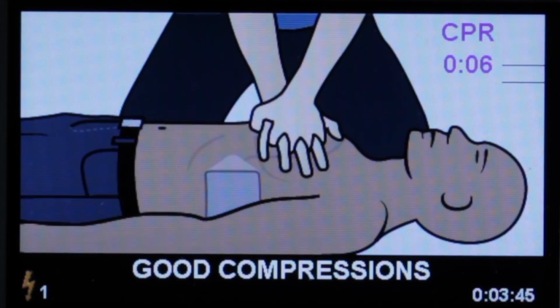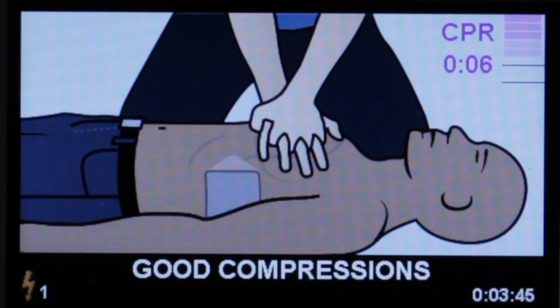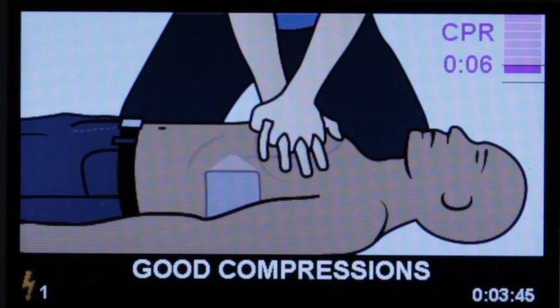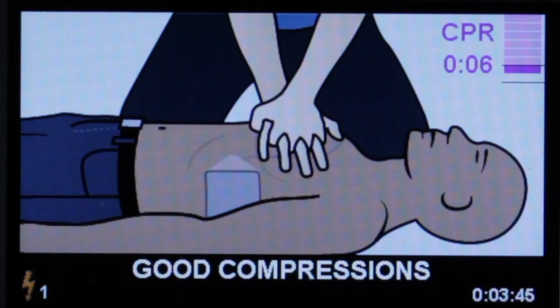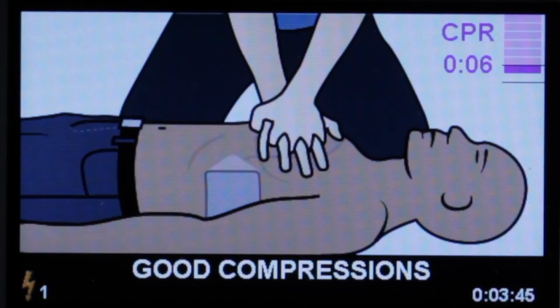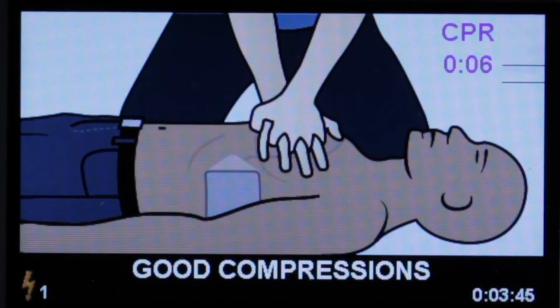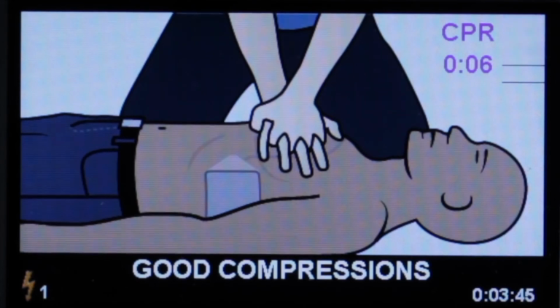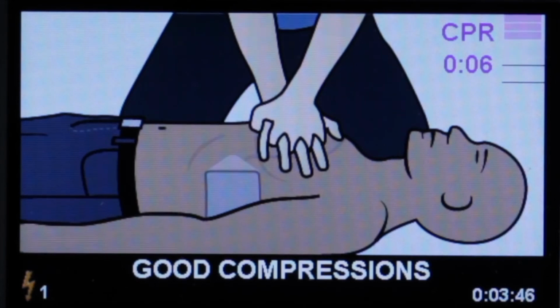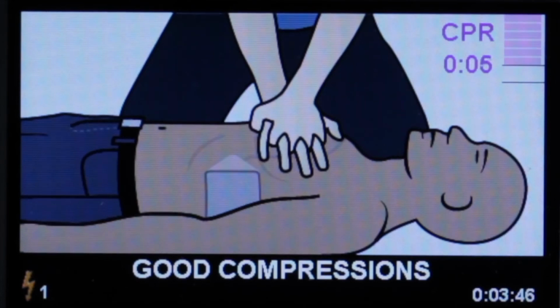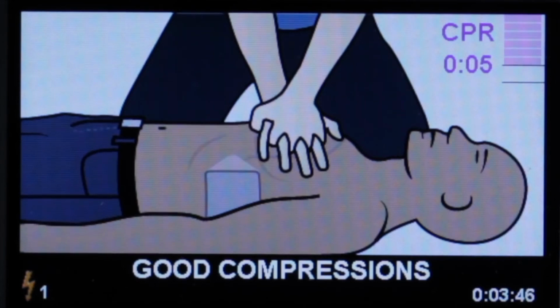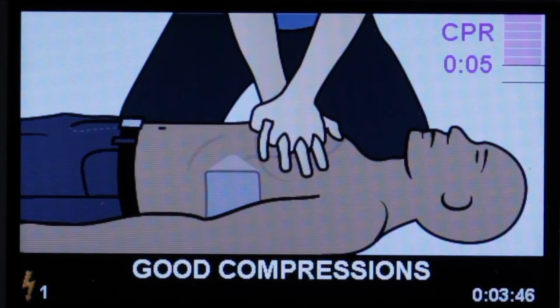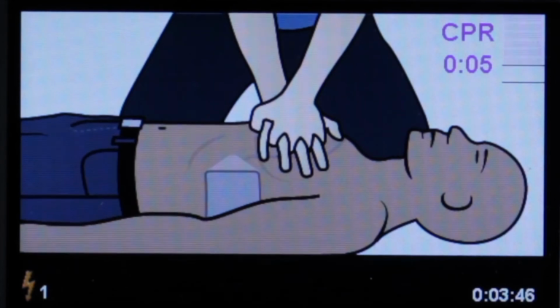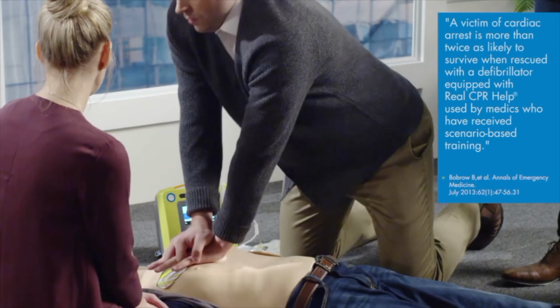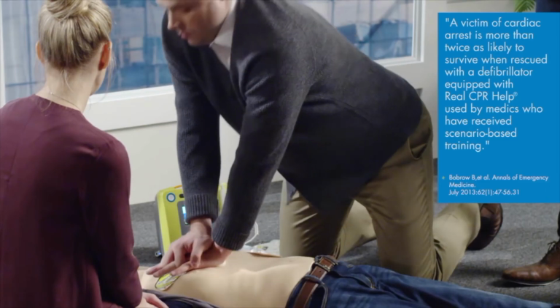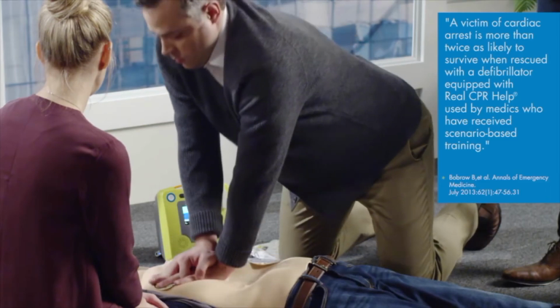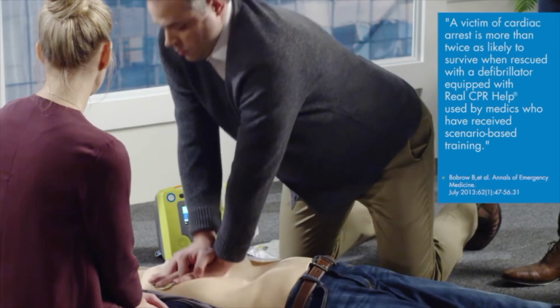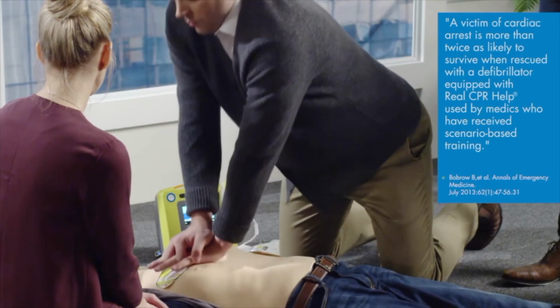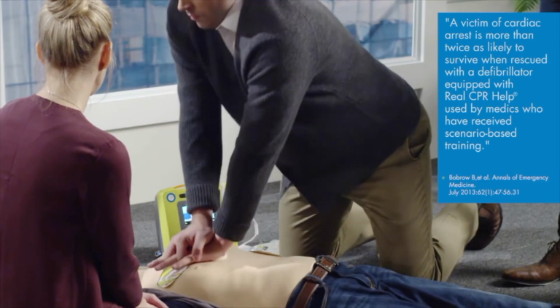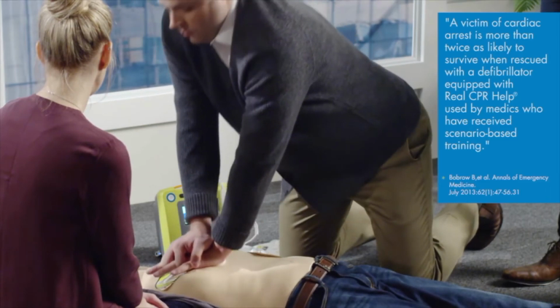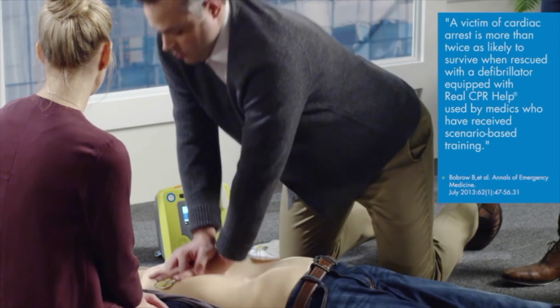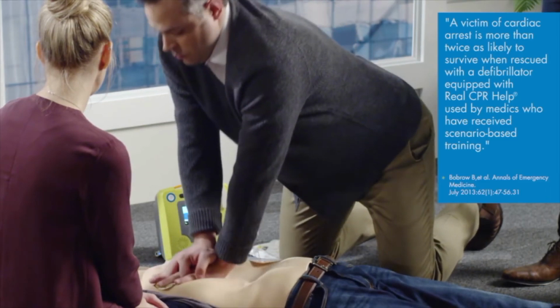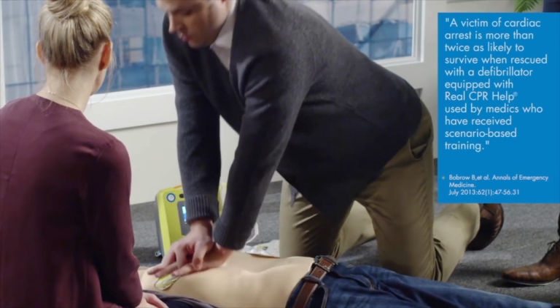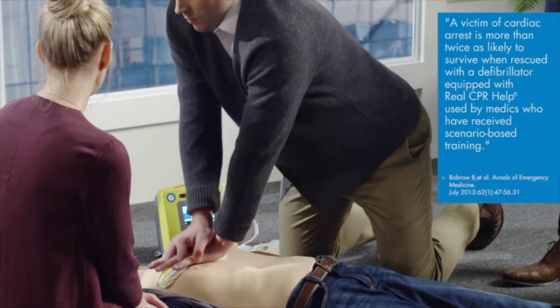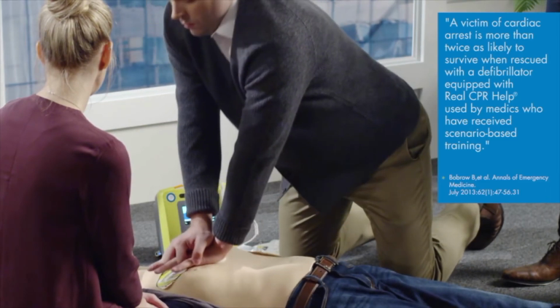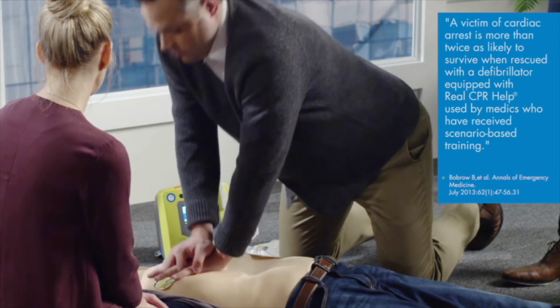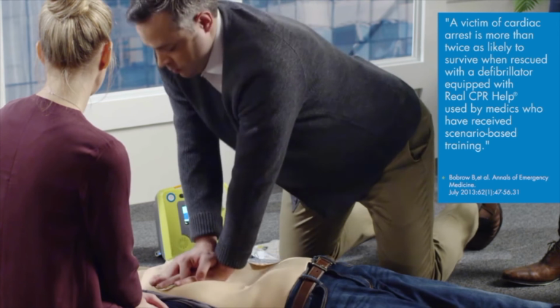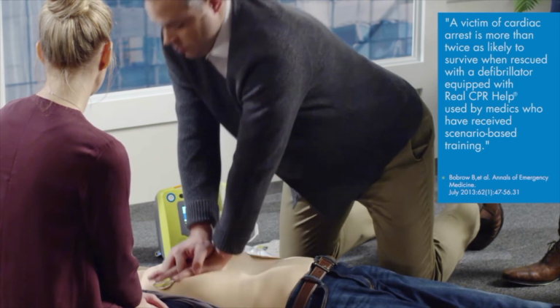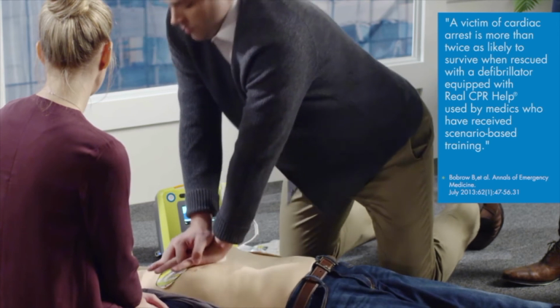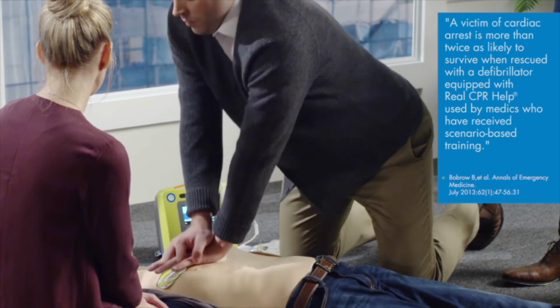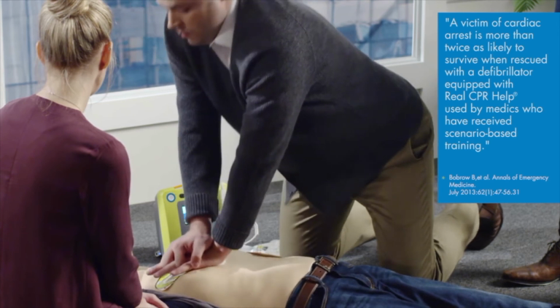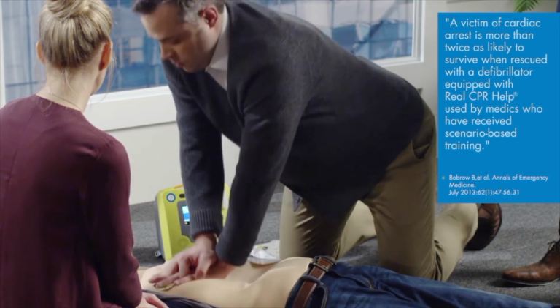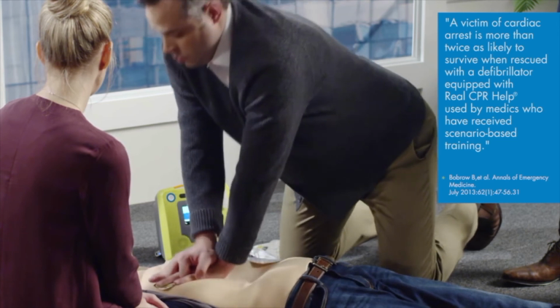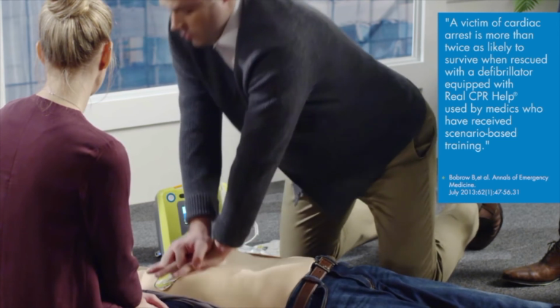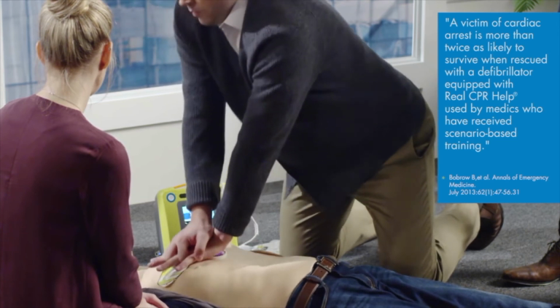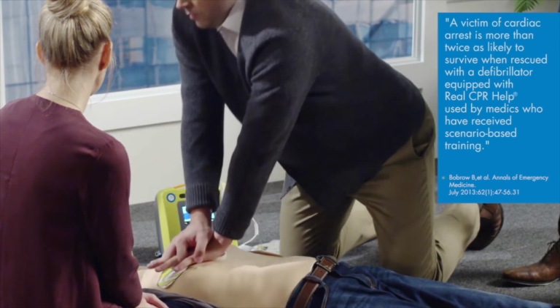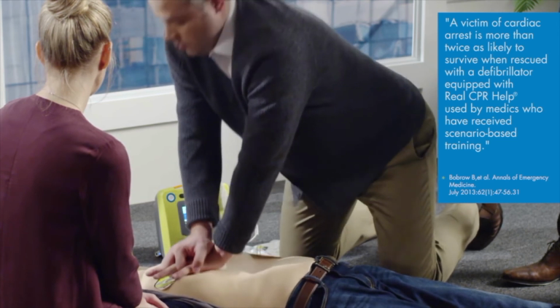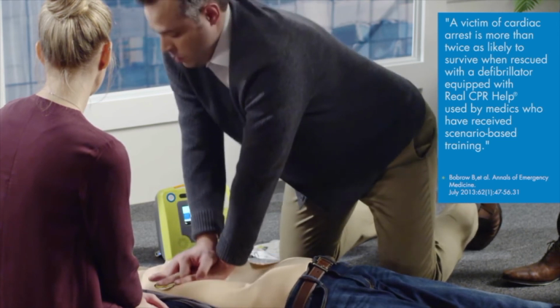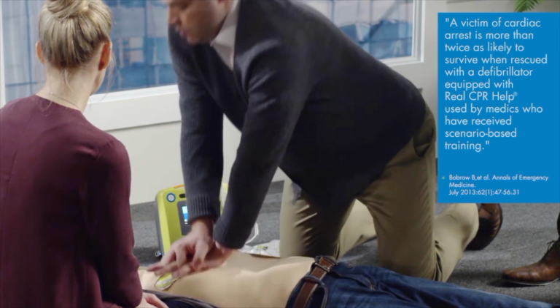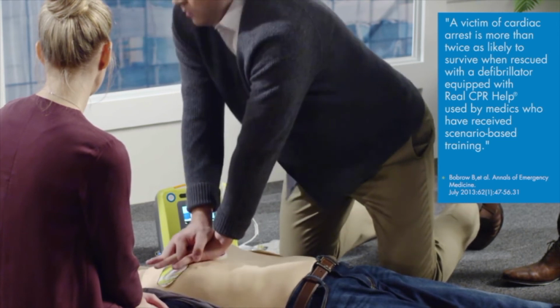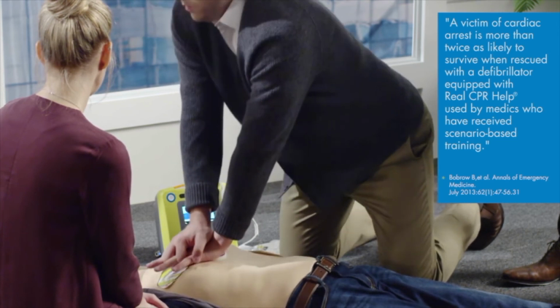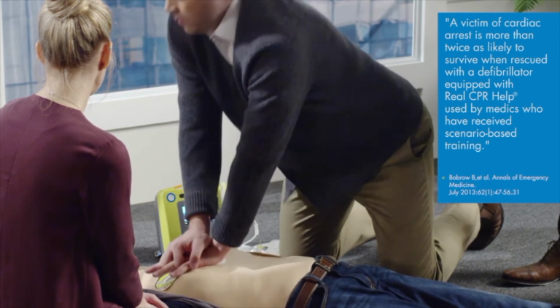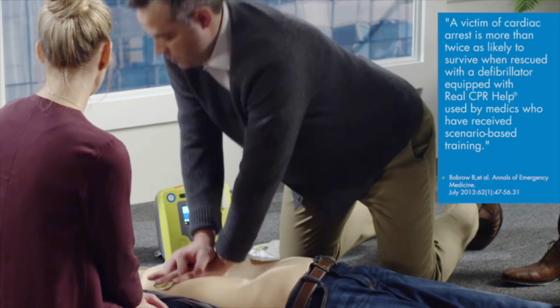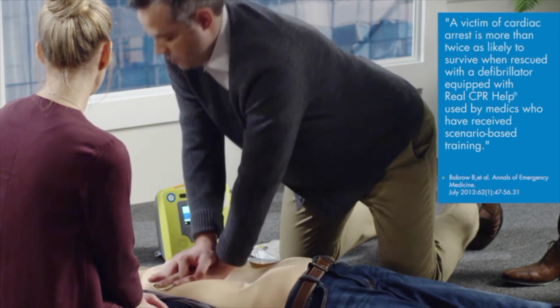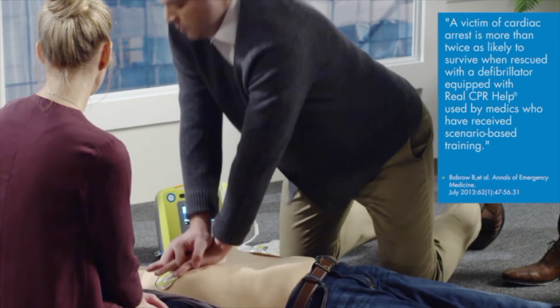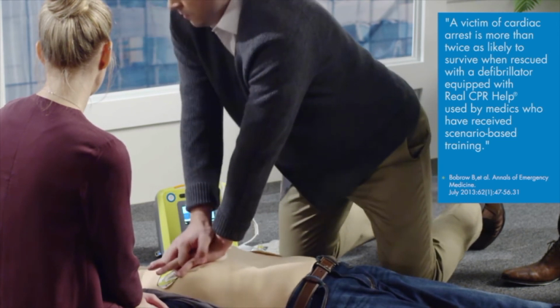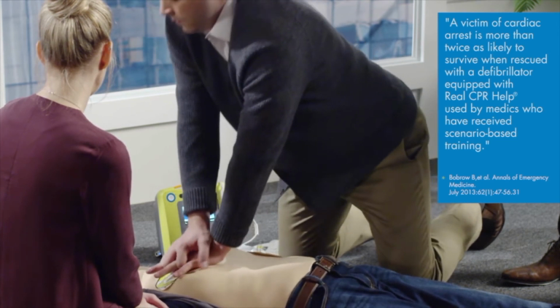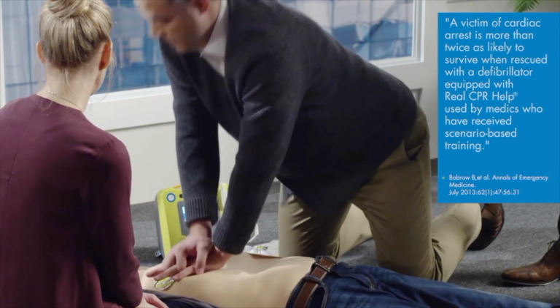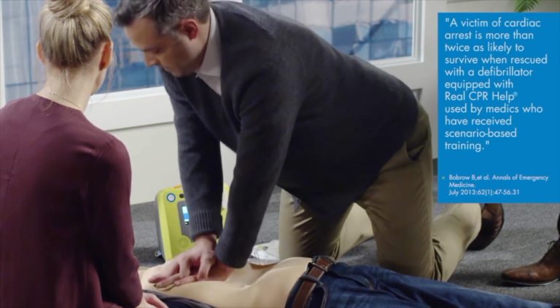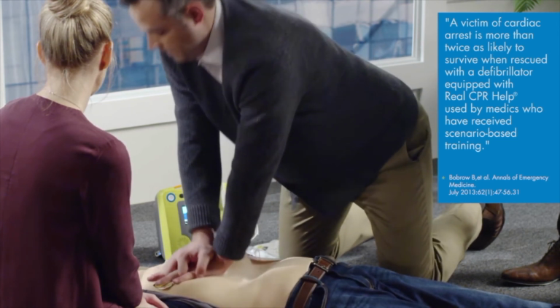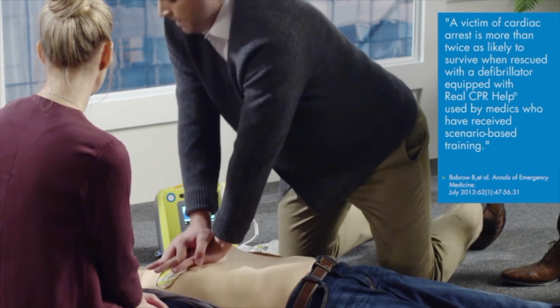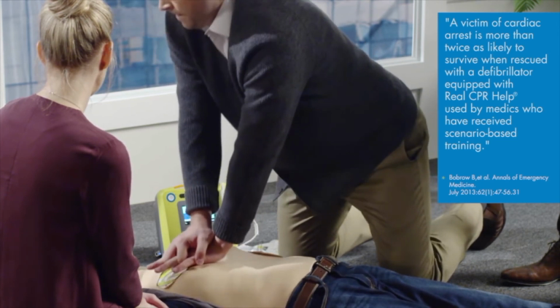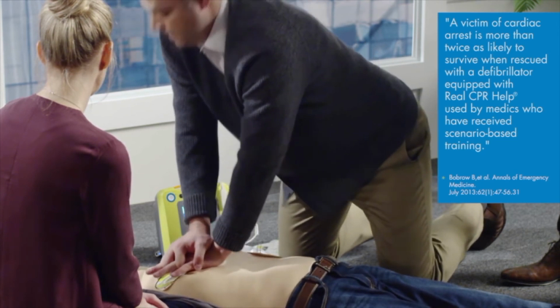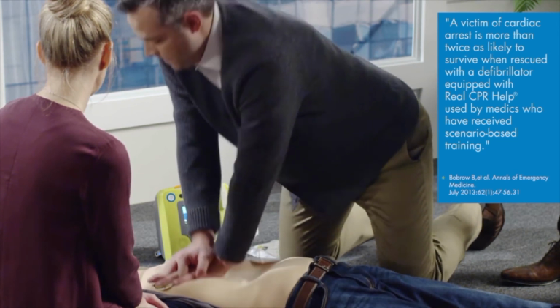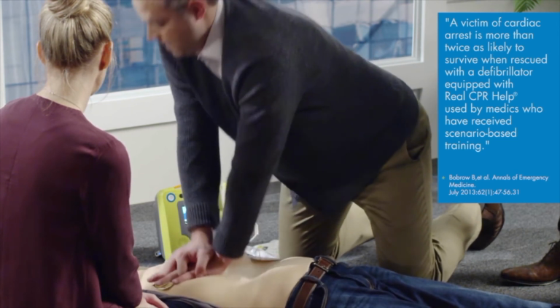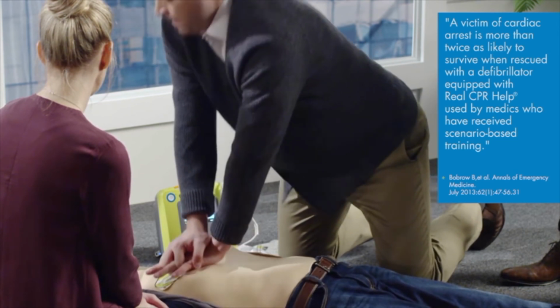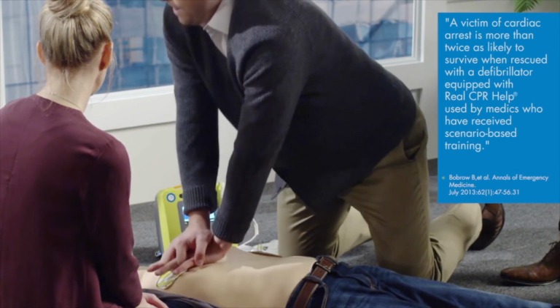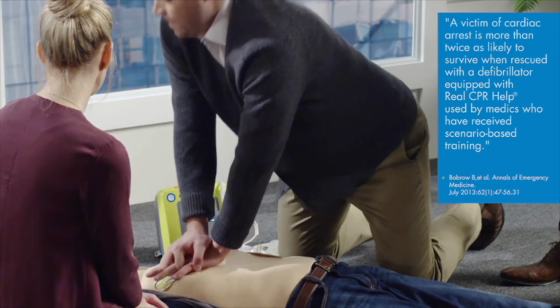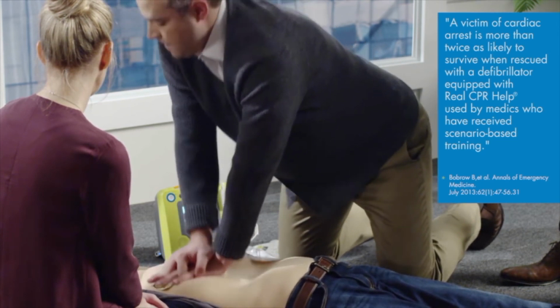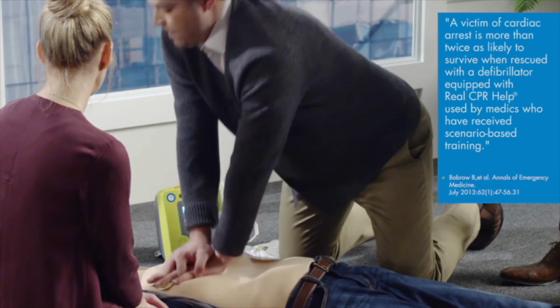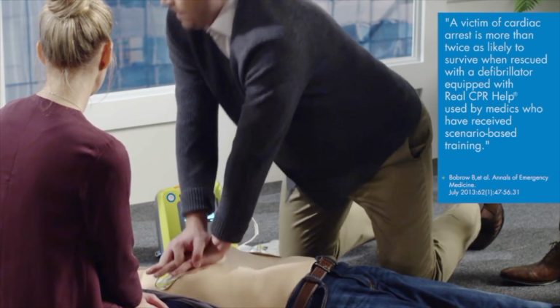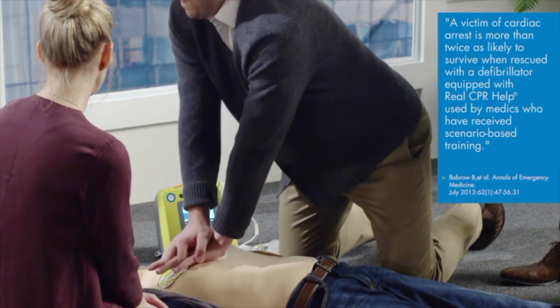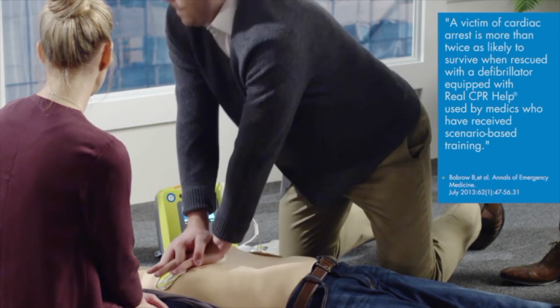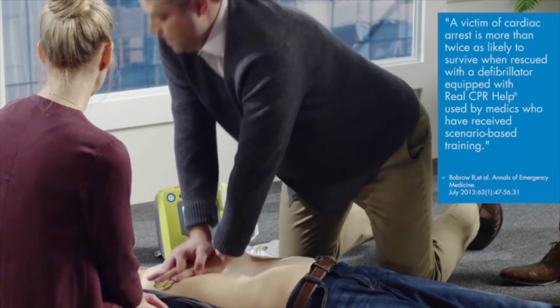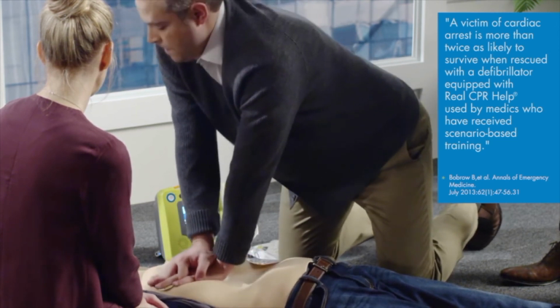Zoll's real CPR help has been shown to more than double a sudden cardiac arrest victim's chances of survival.